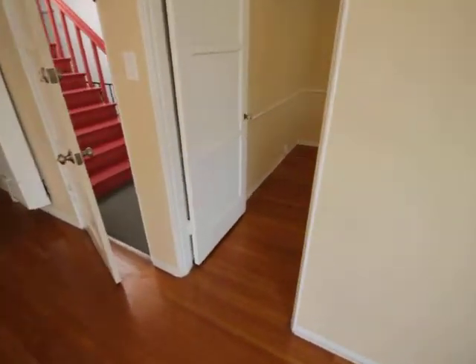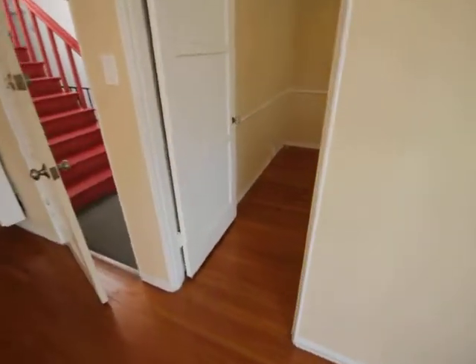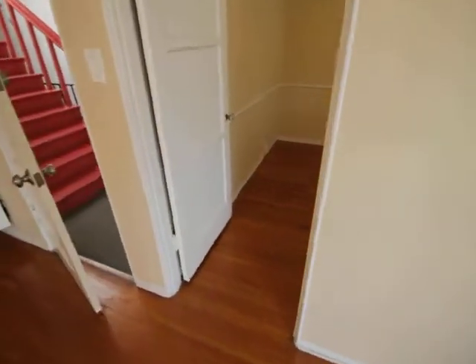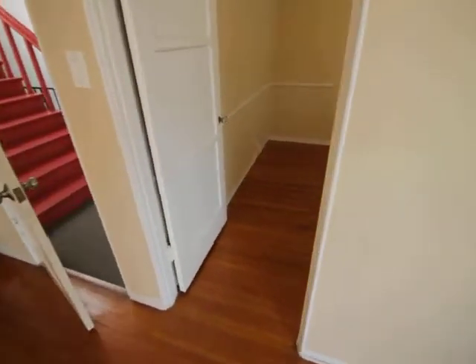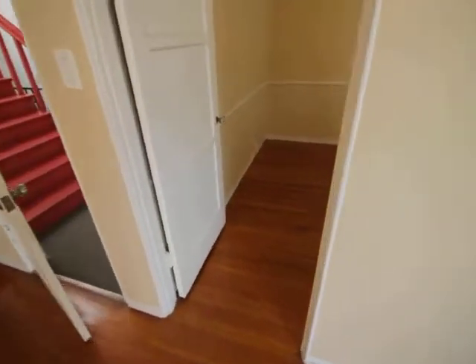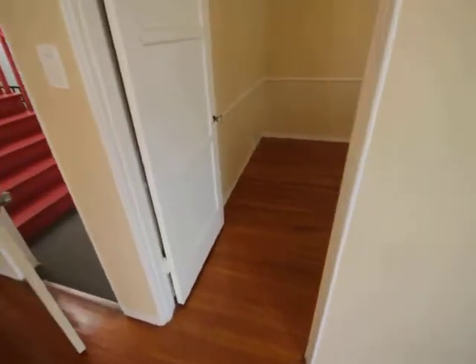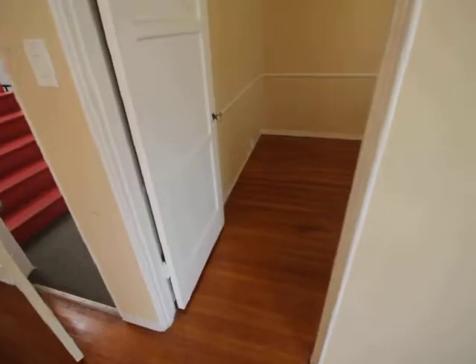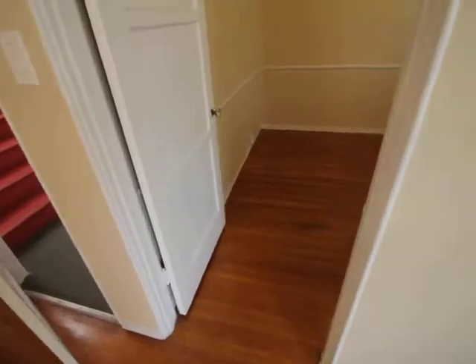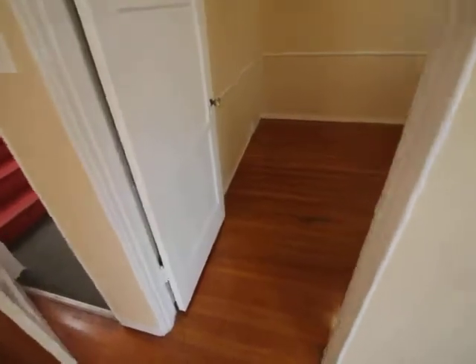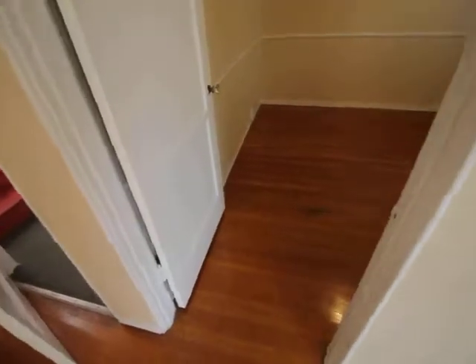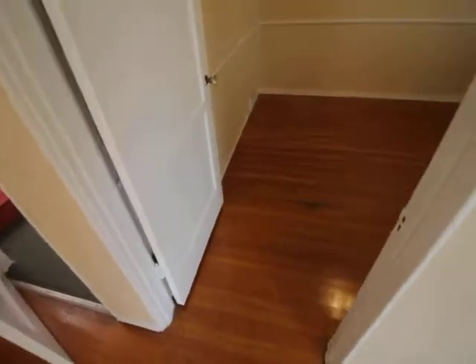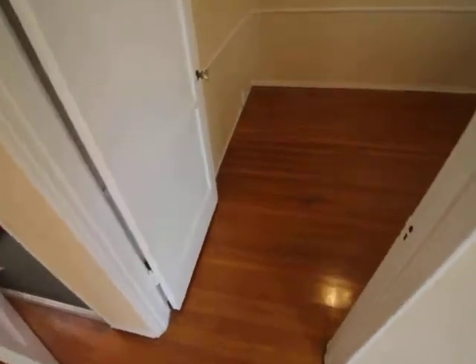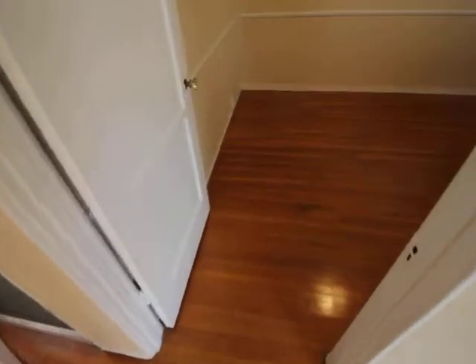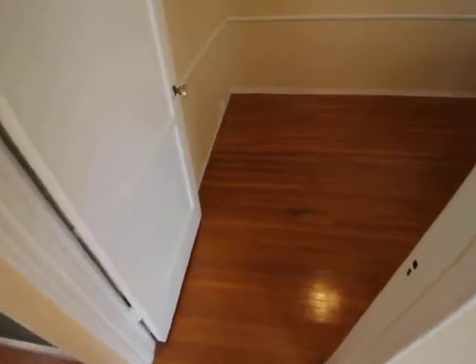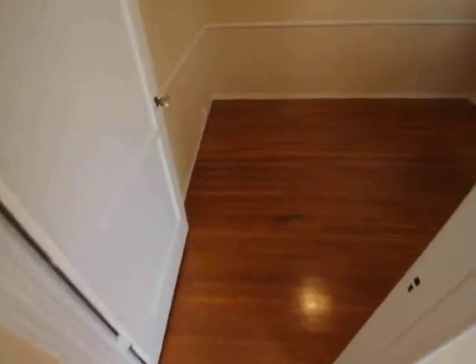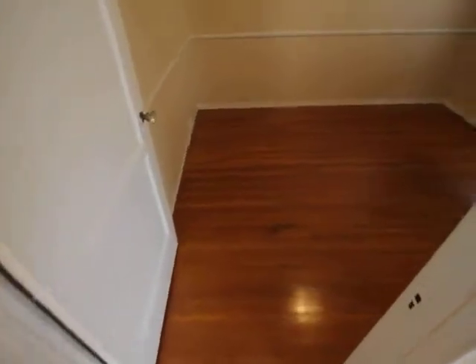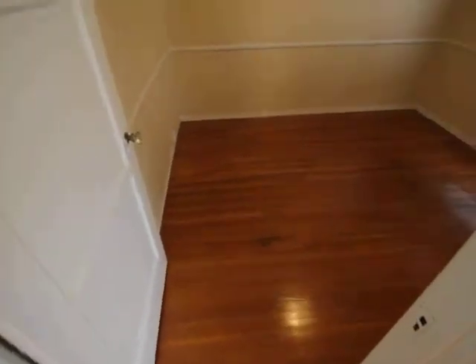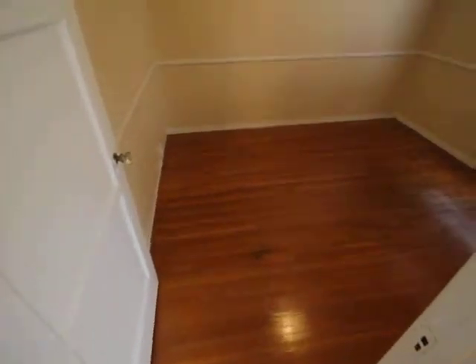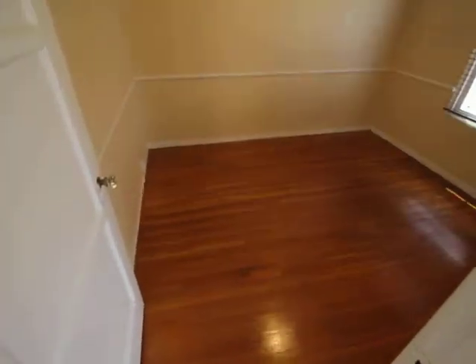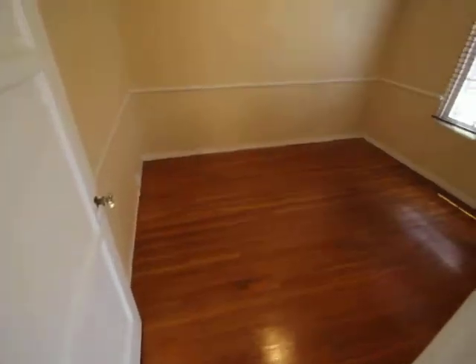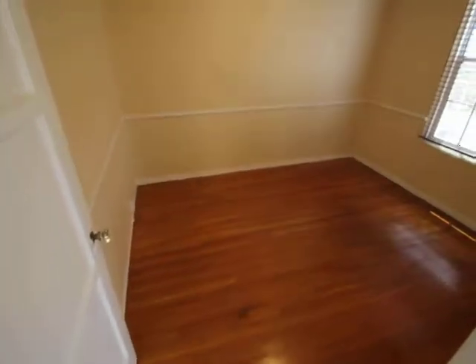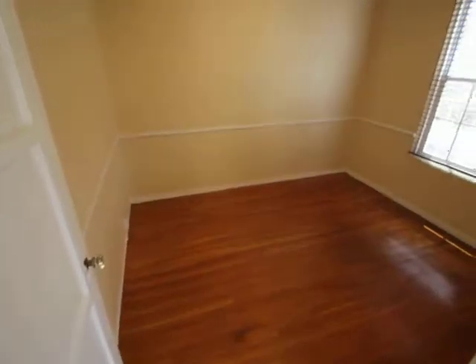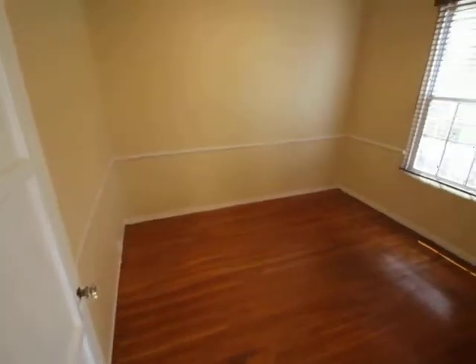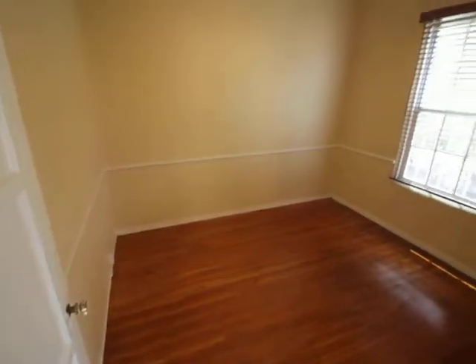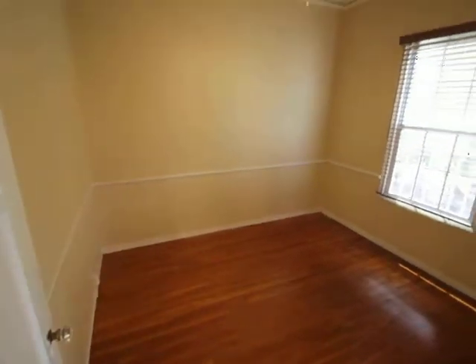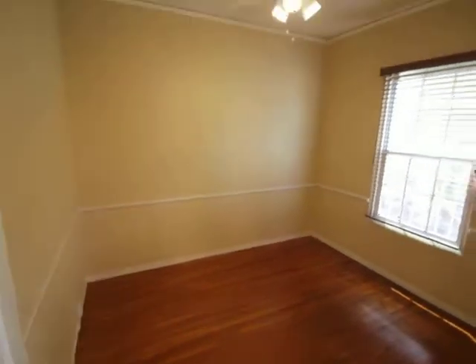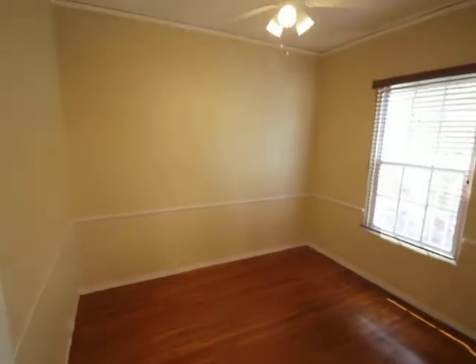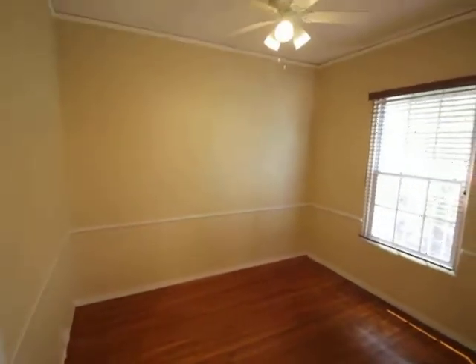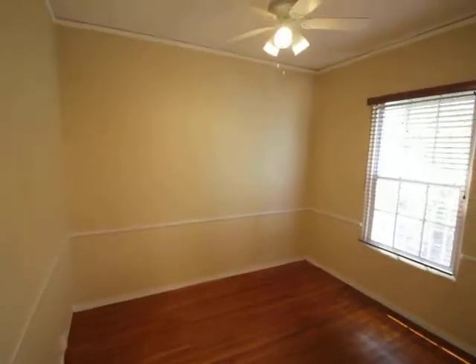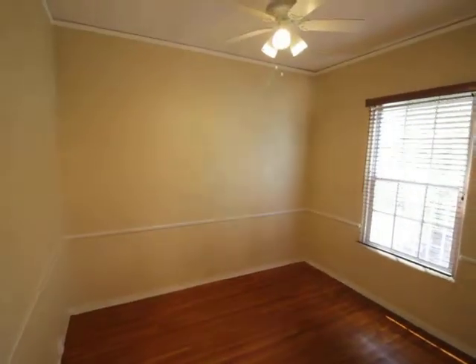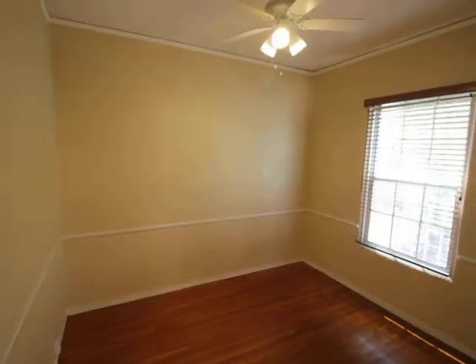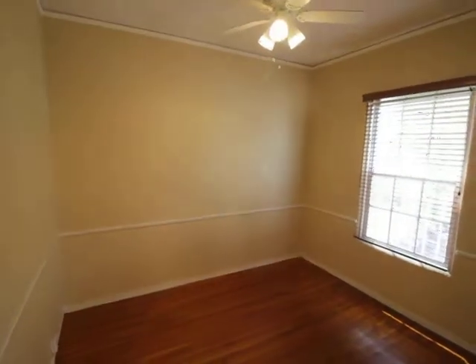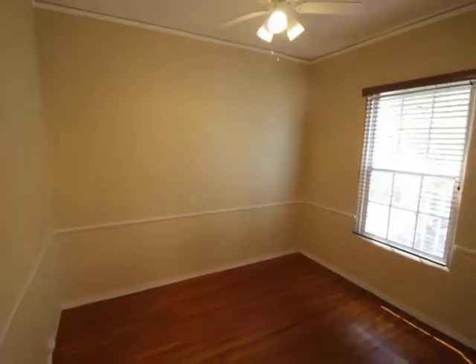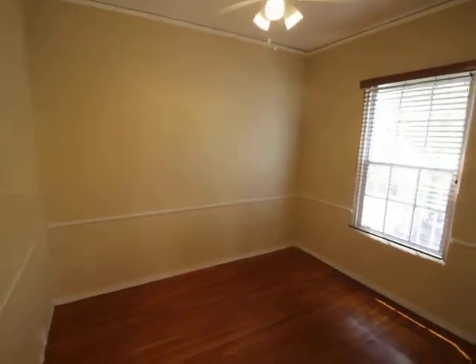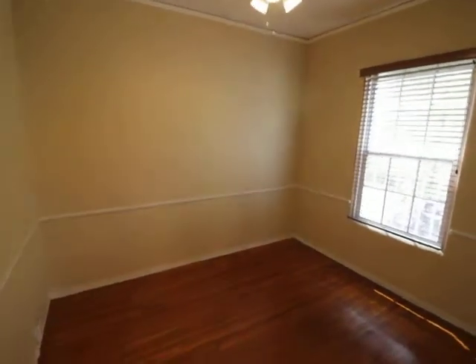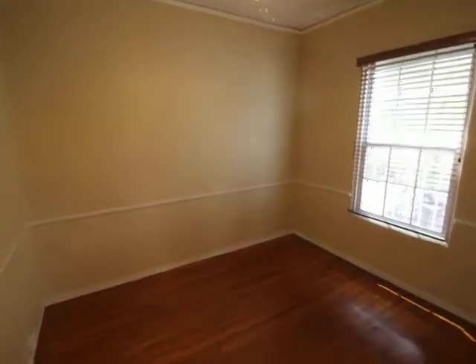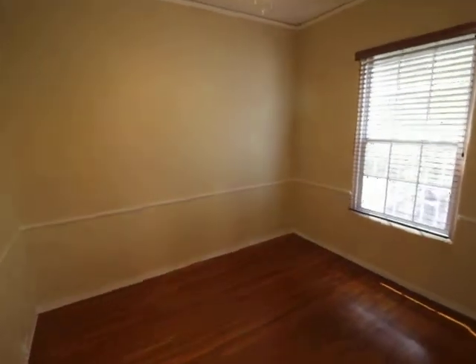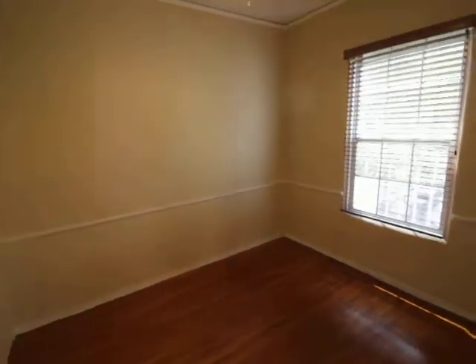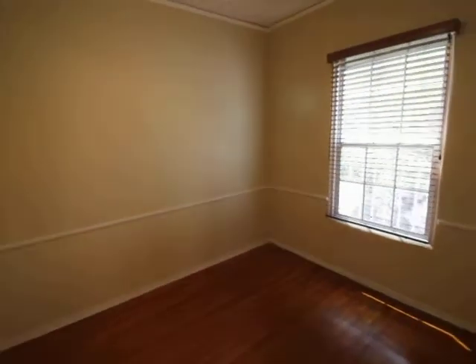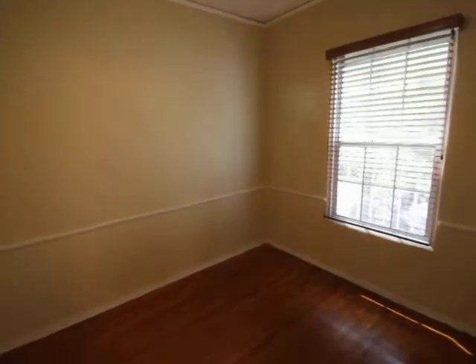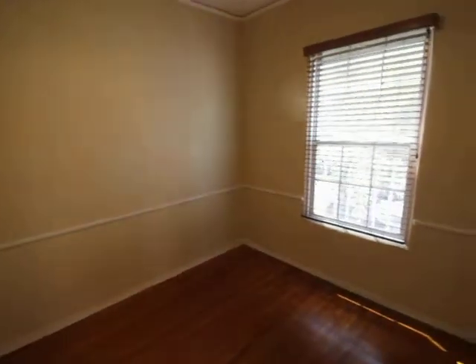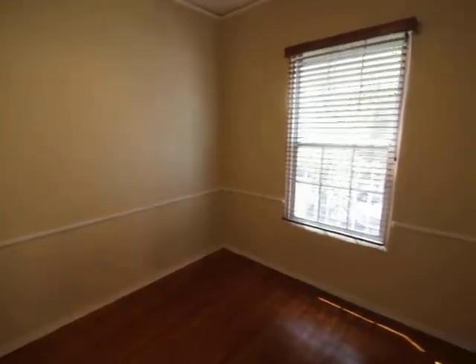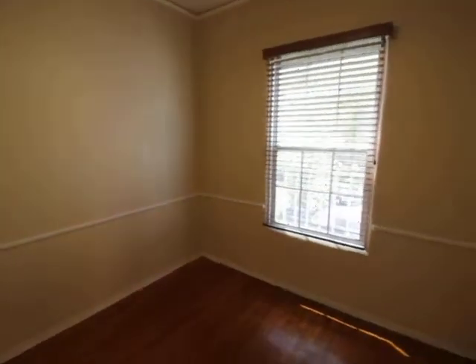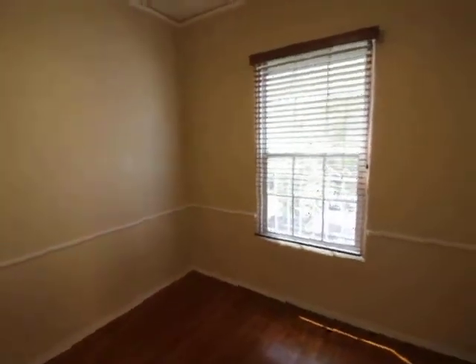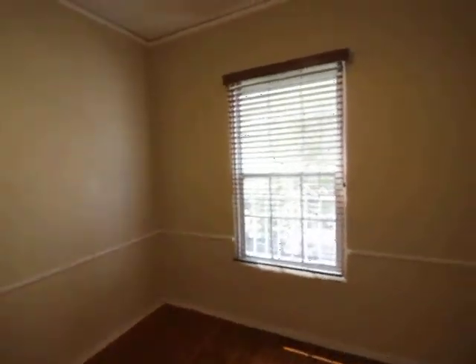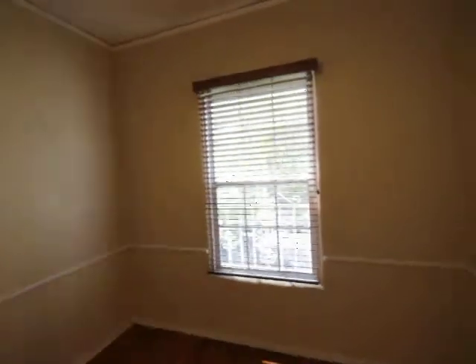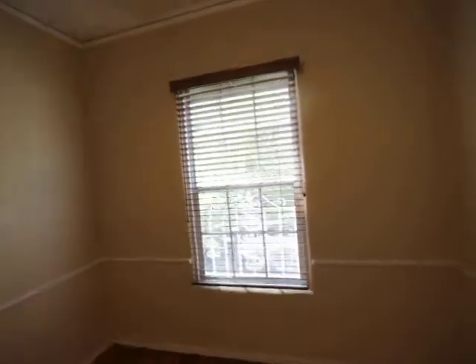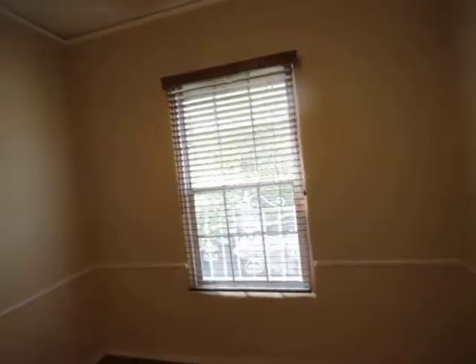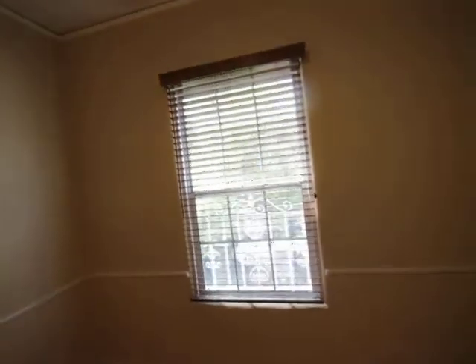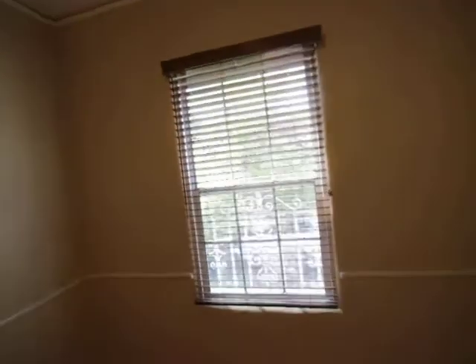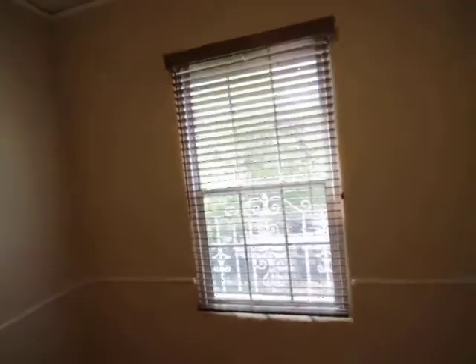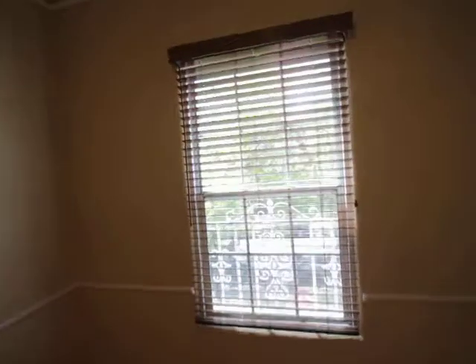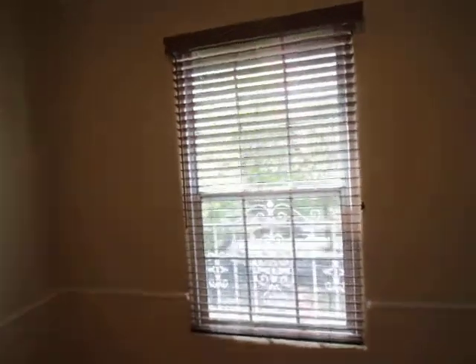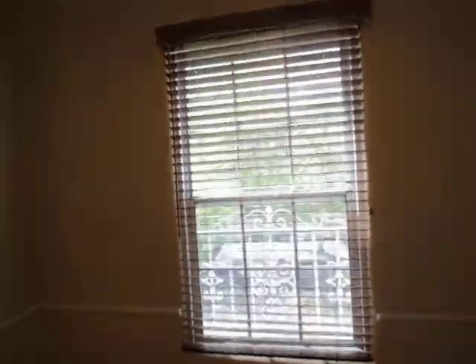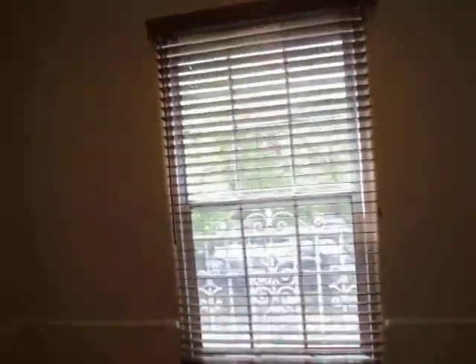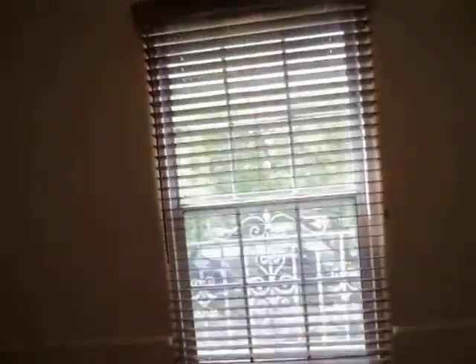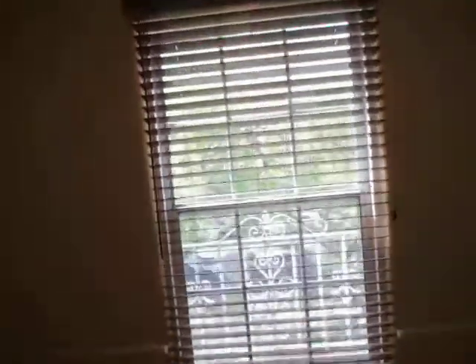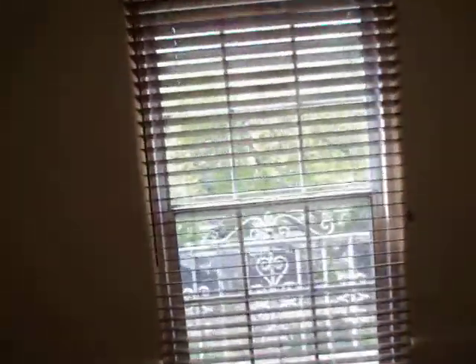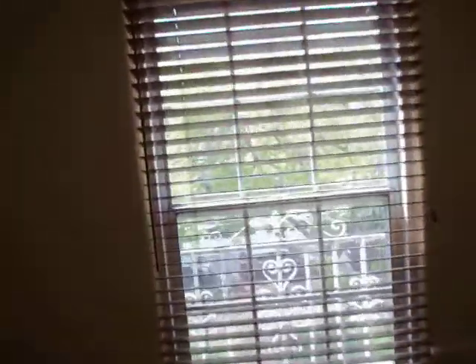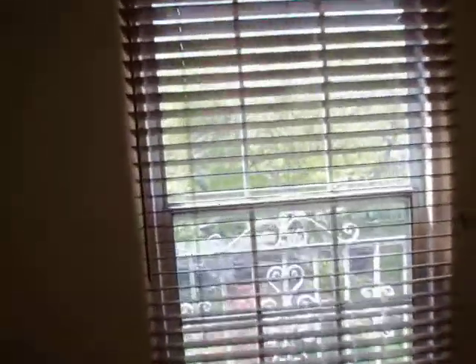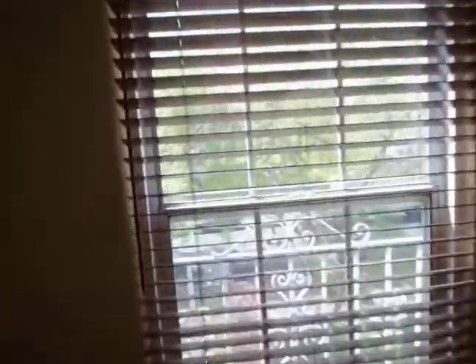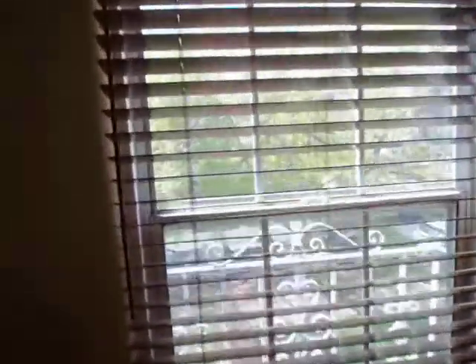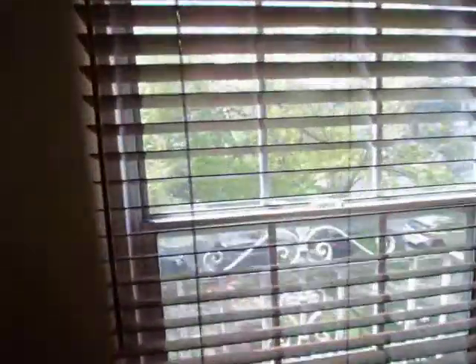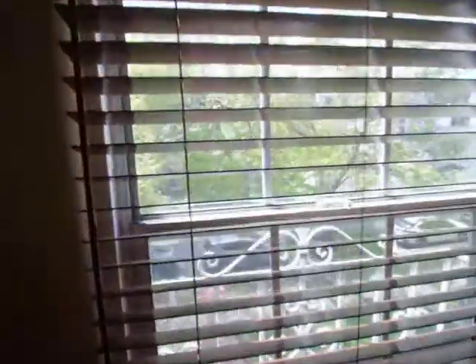Let's check out this first room. This is the office — this is the little dining area. I think it works best as an office.